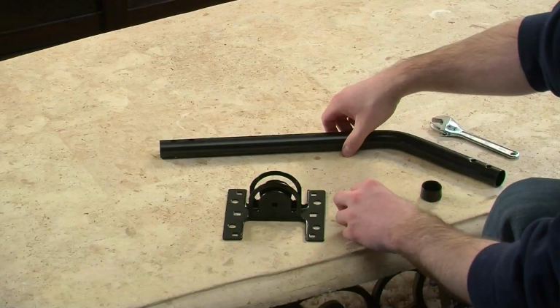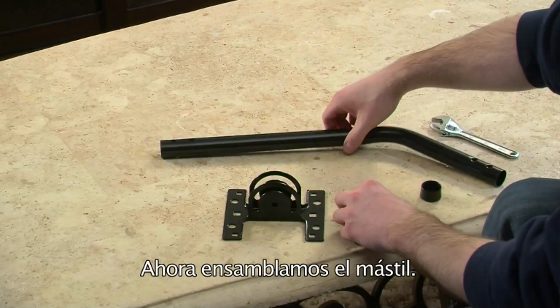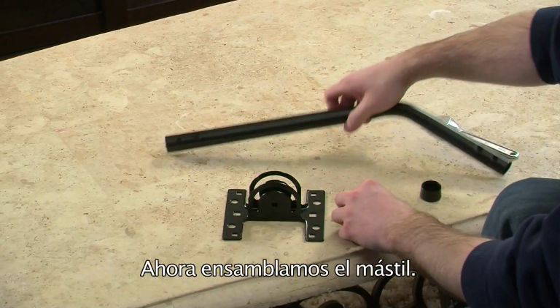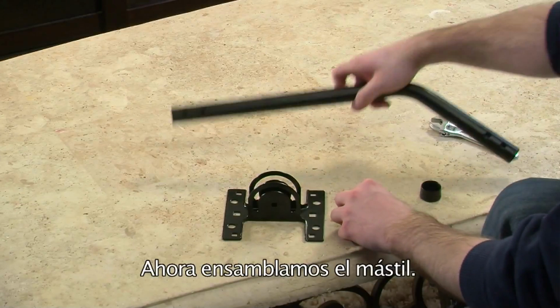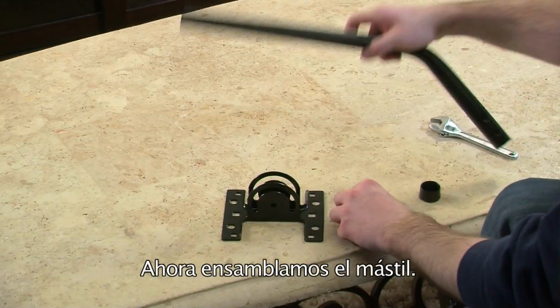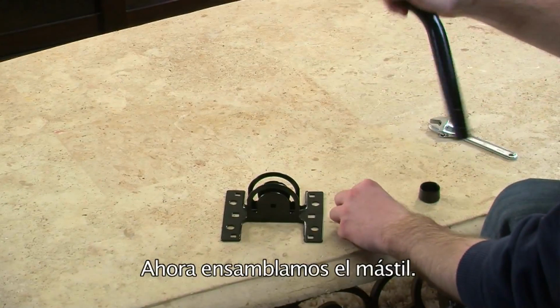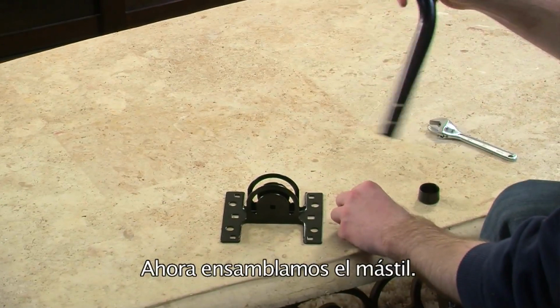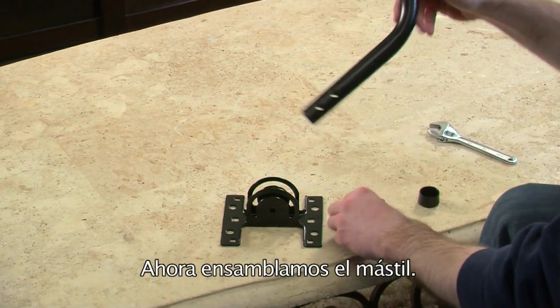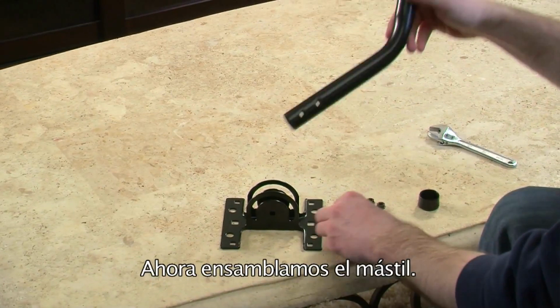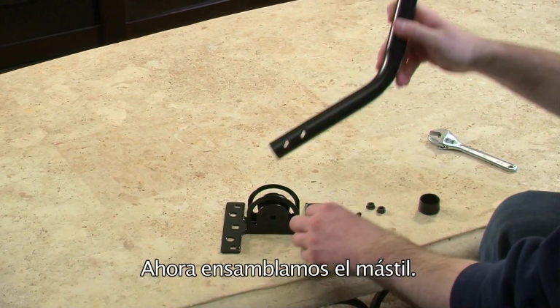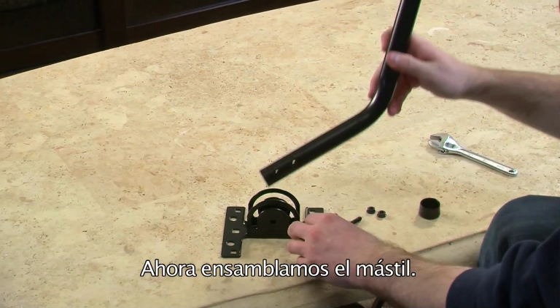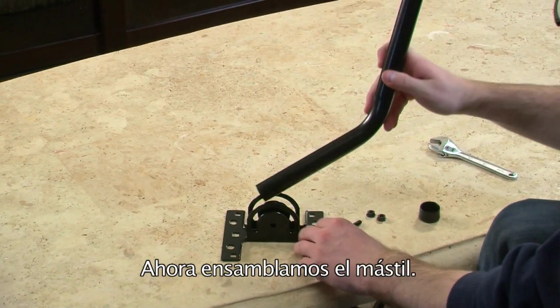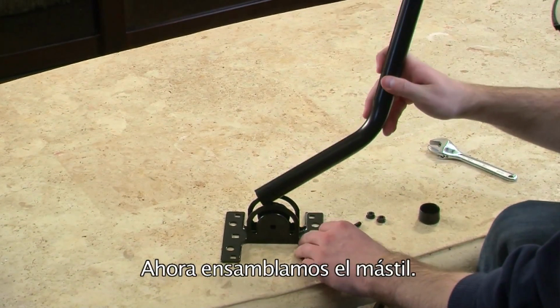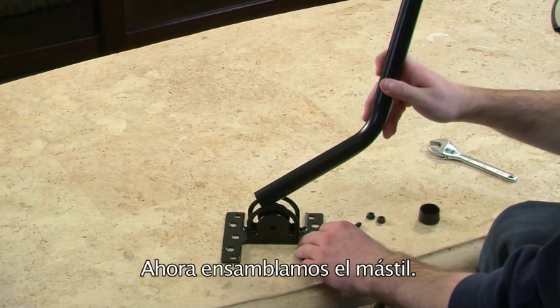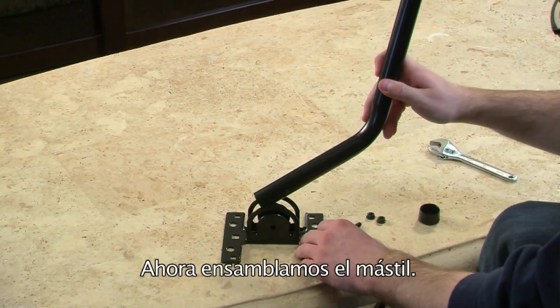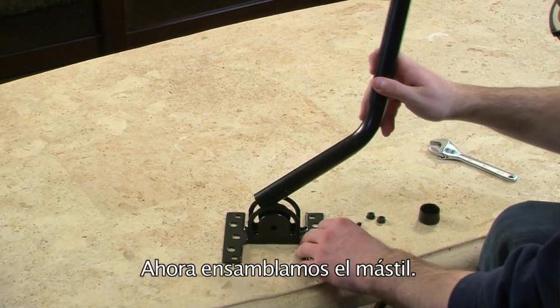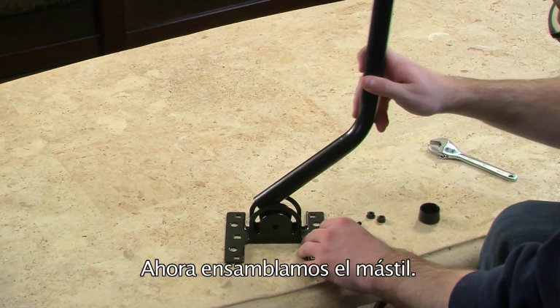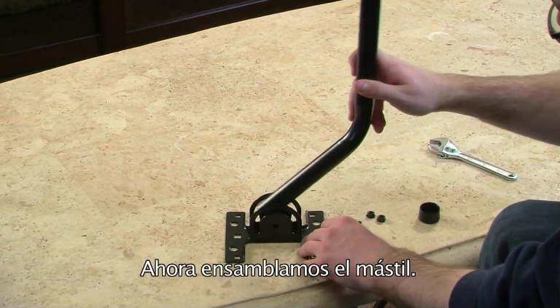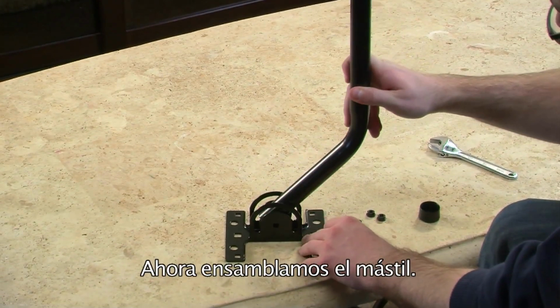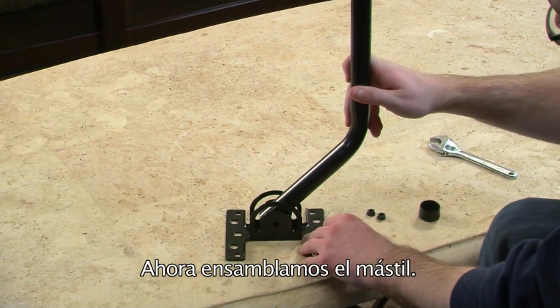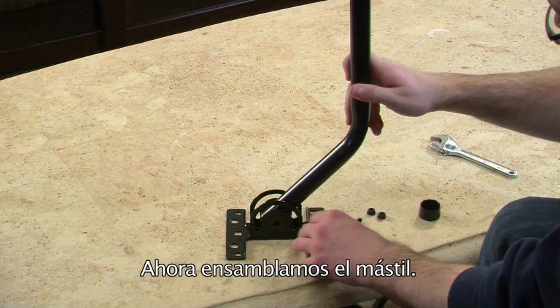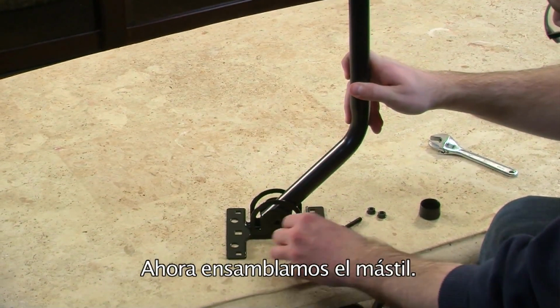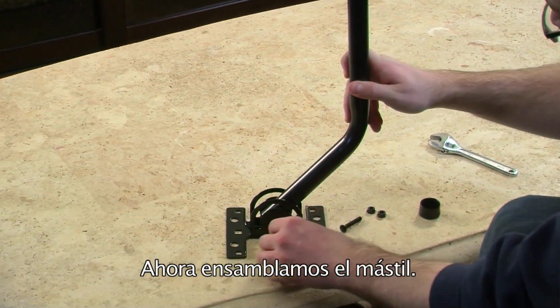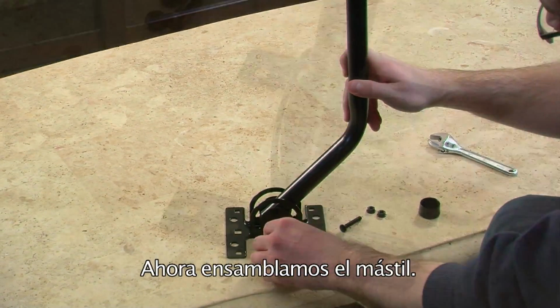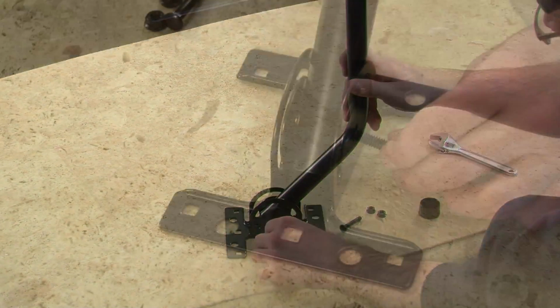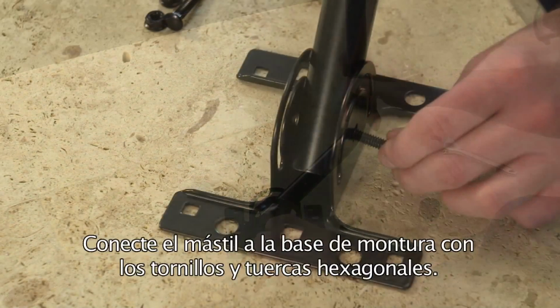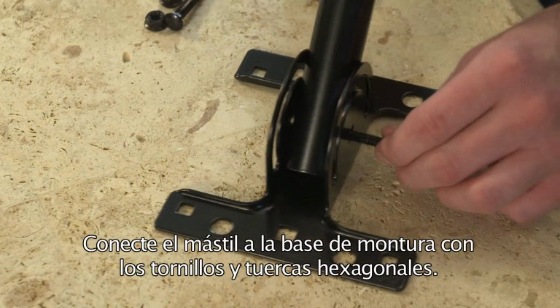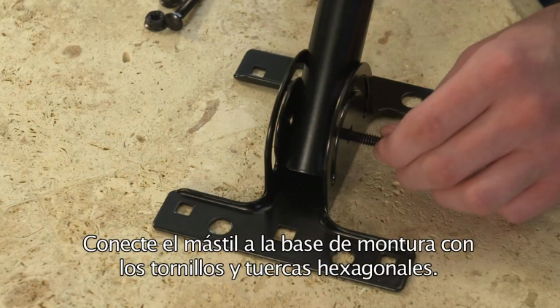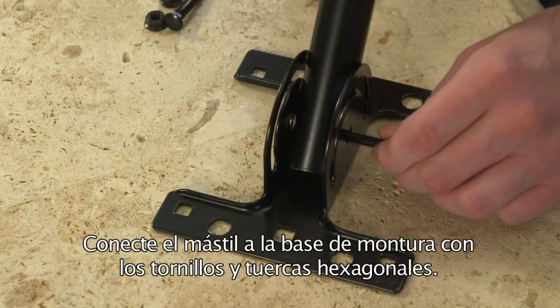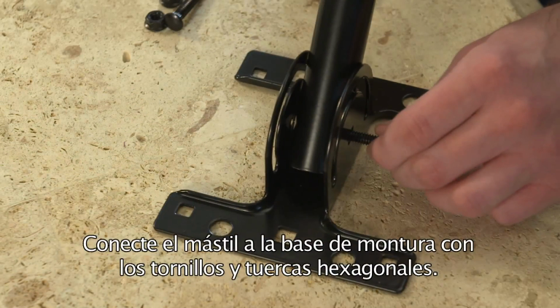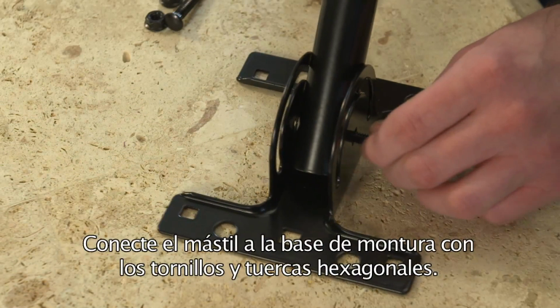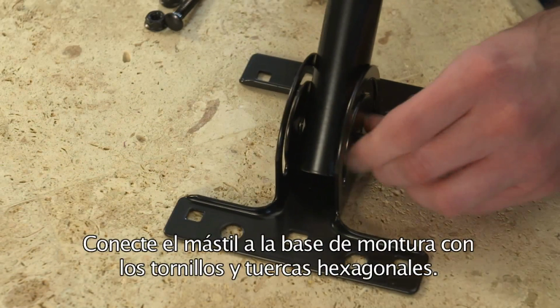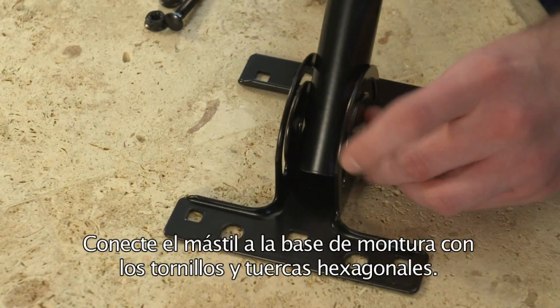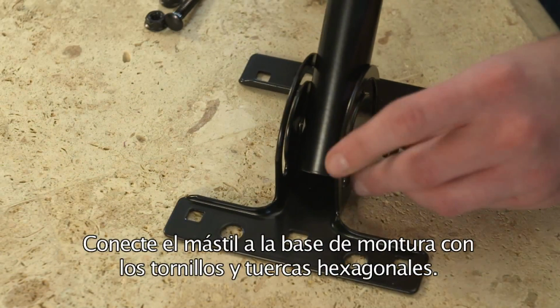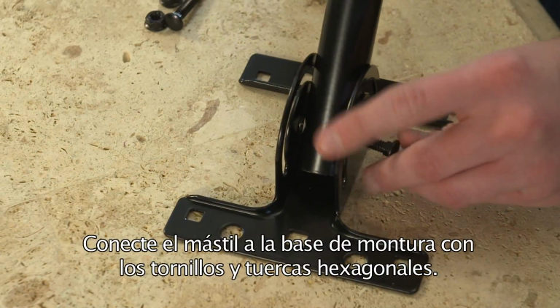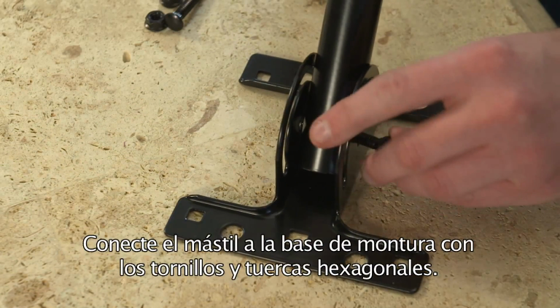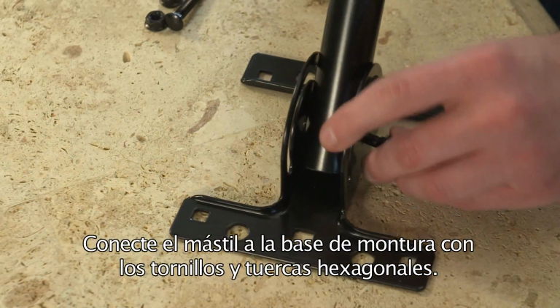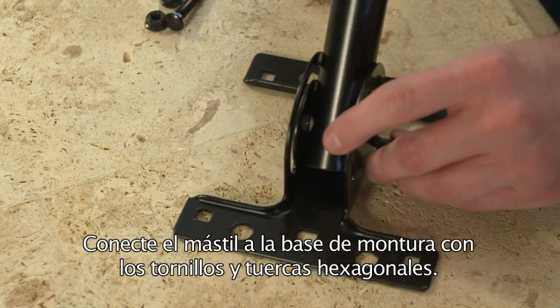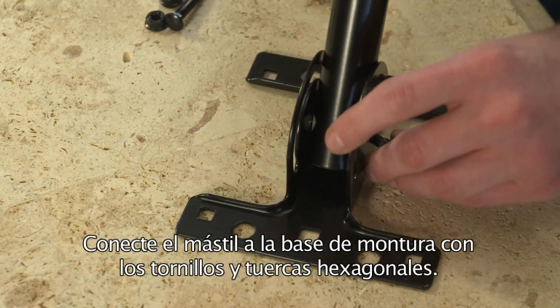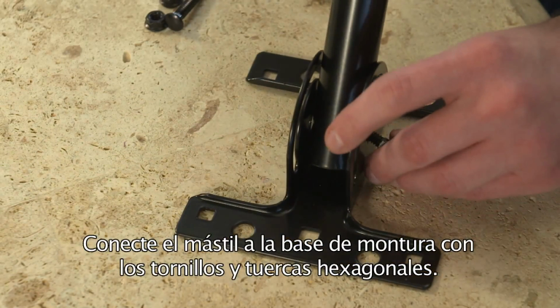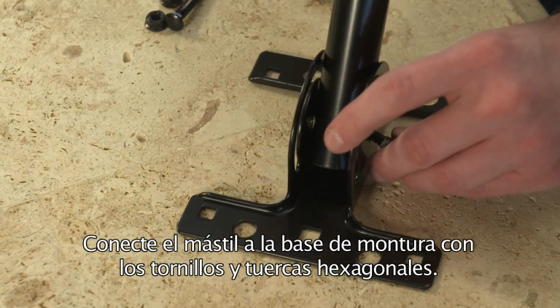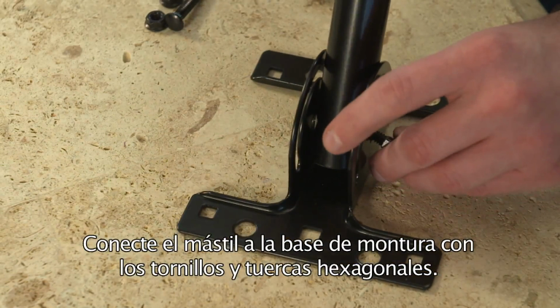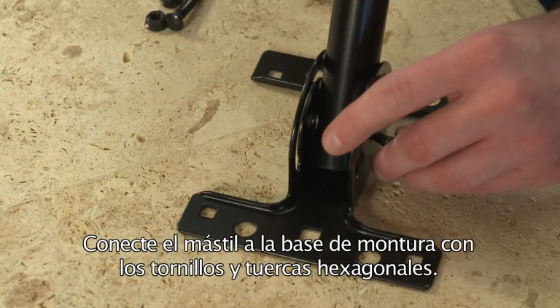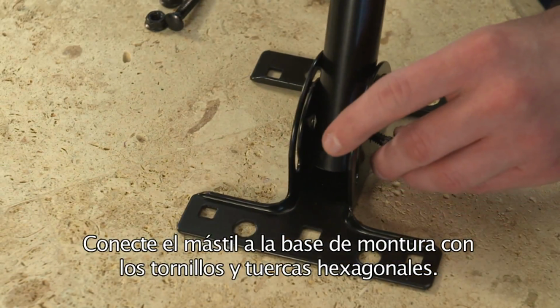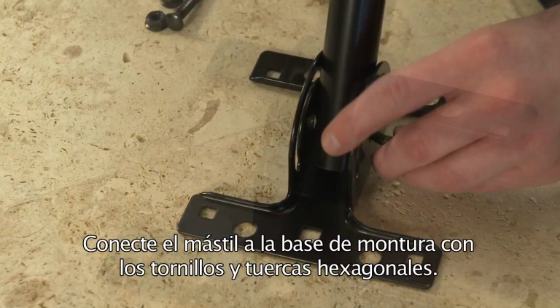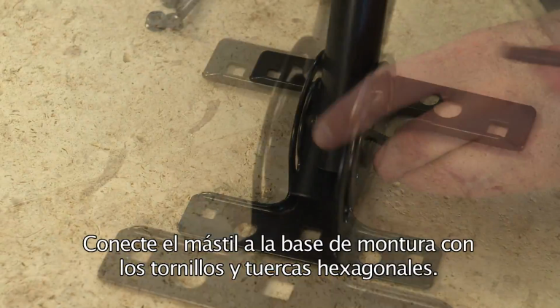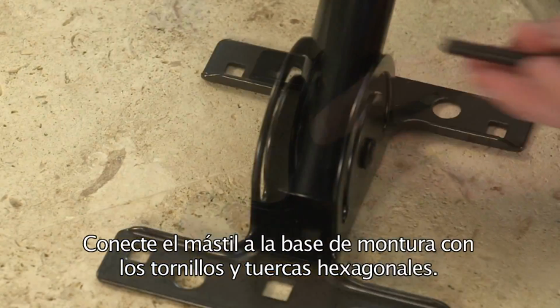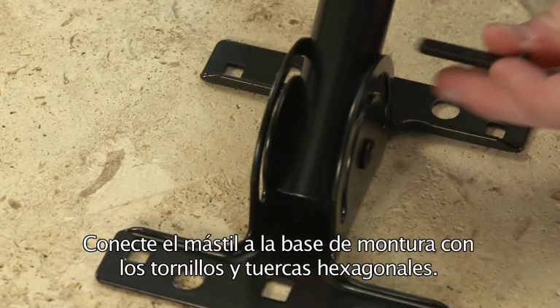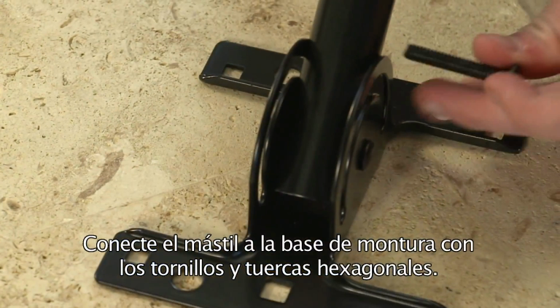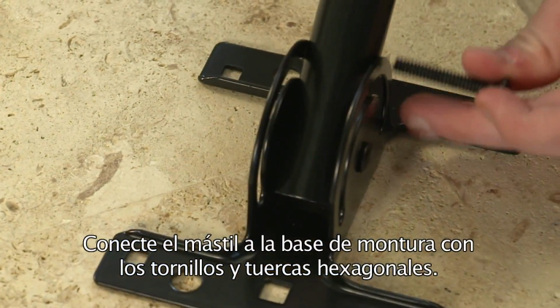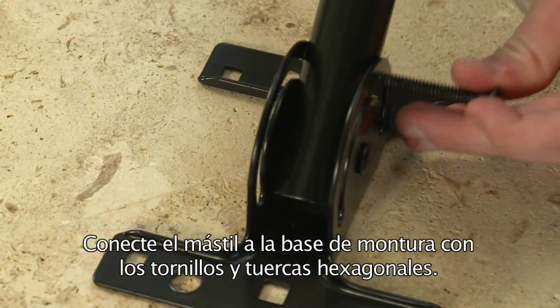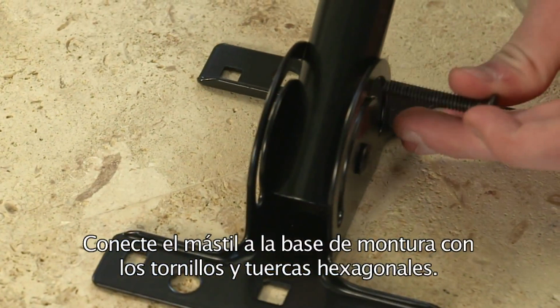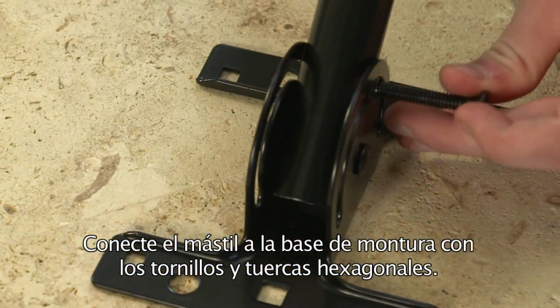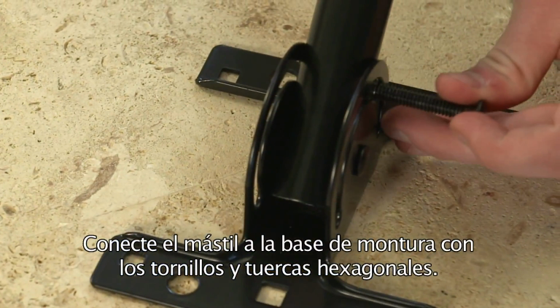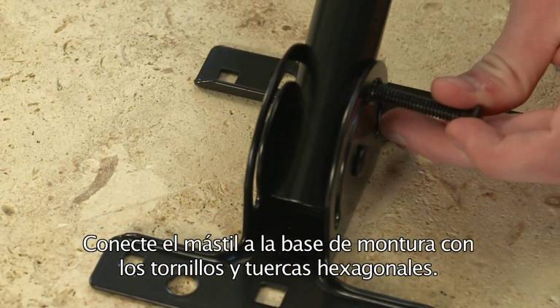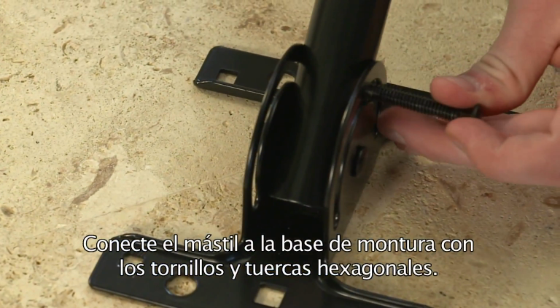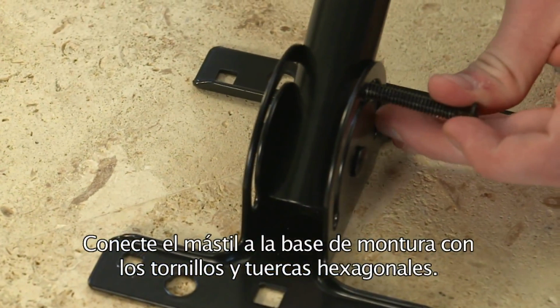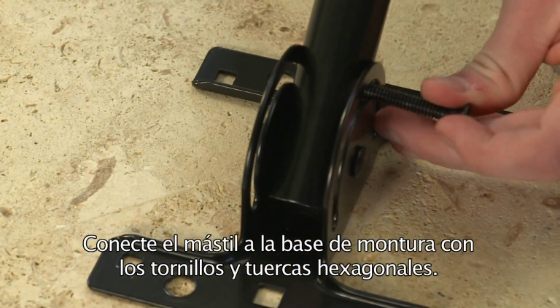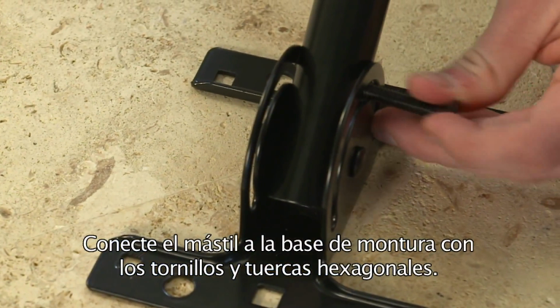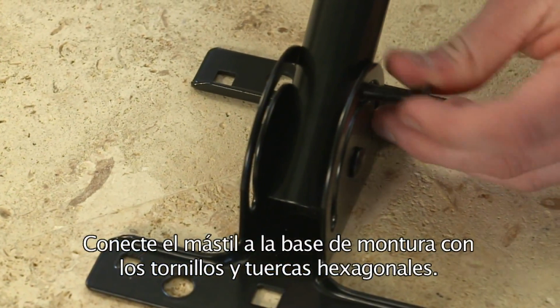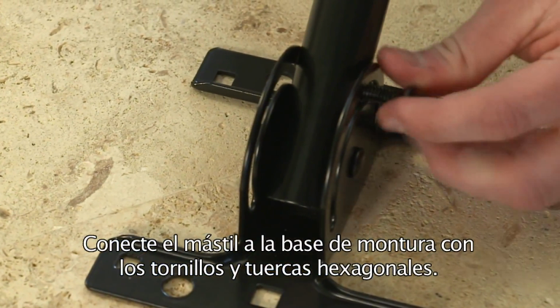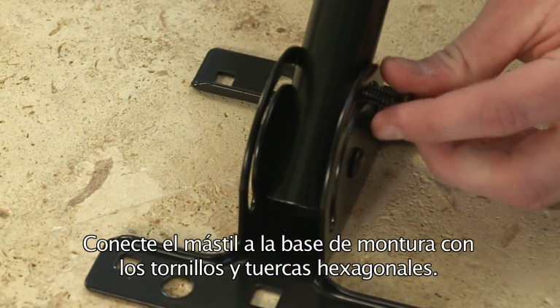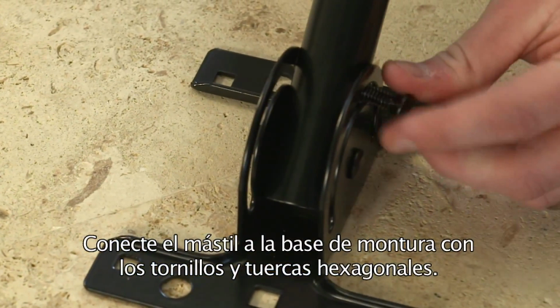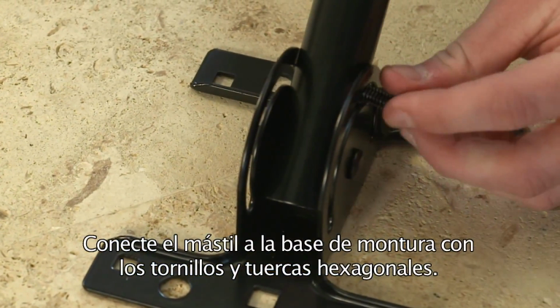Now it's time to assemble the J-mount mast. Attach the J-mount mast to the mount base using the hex bolts and nuts.